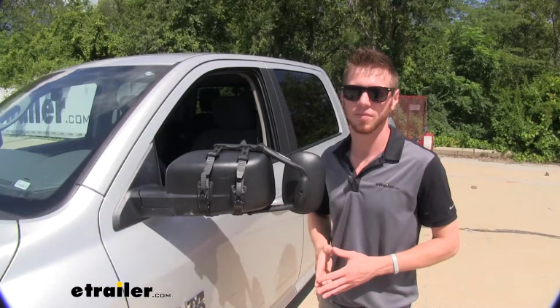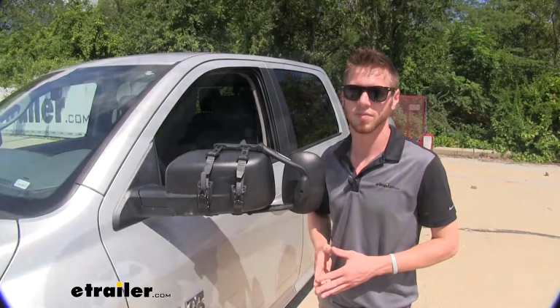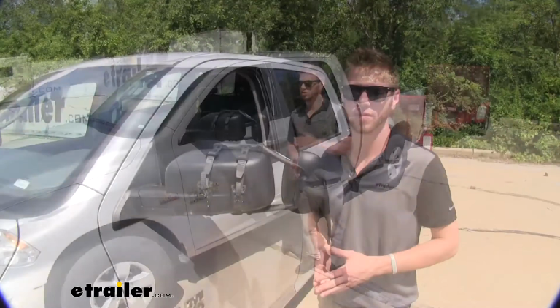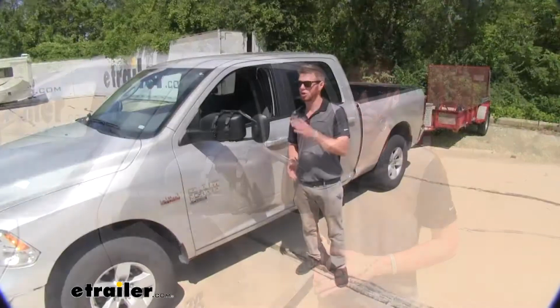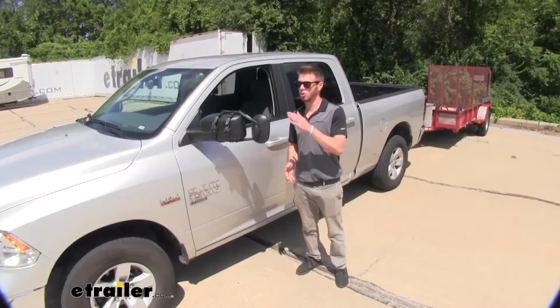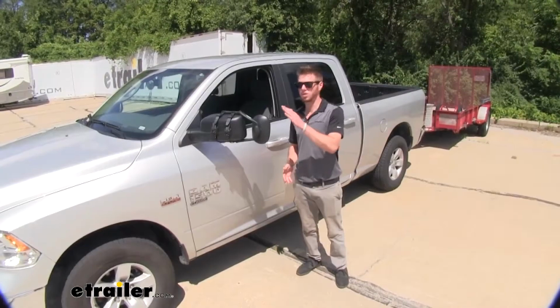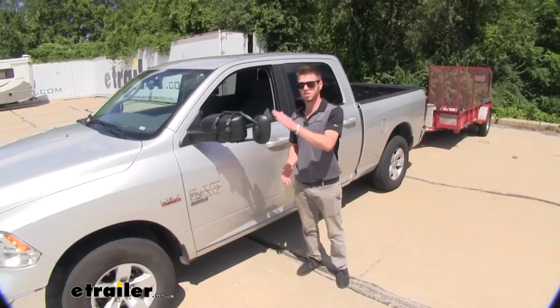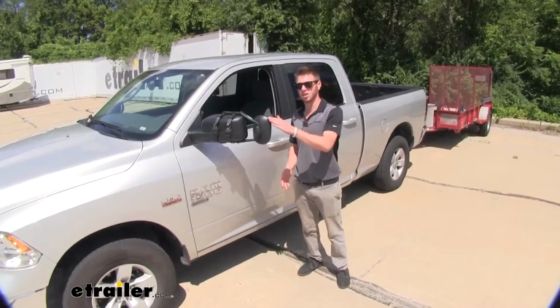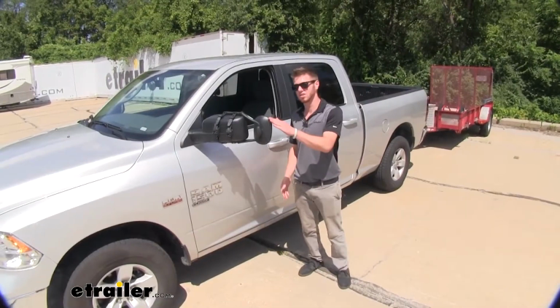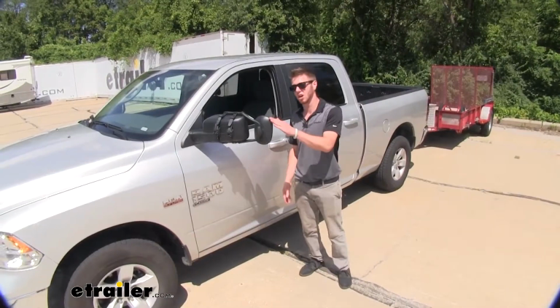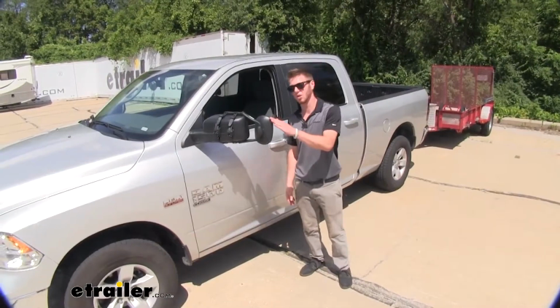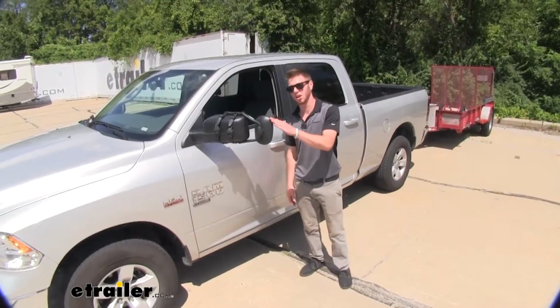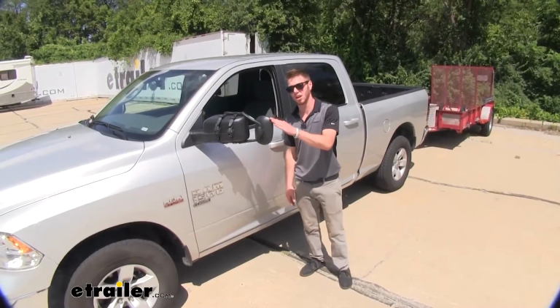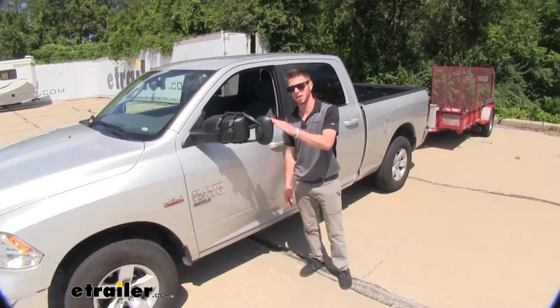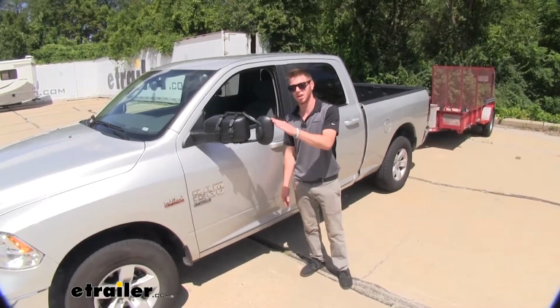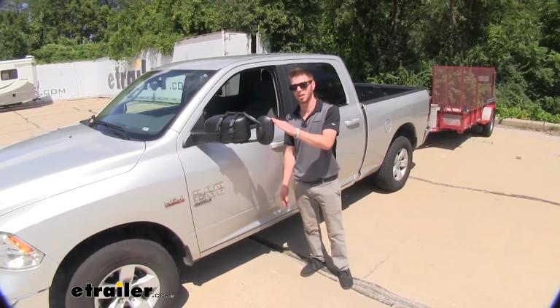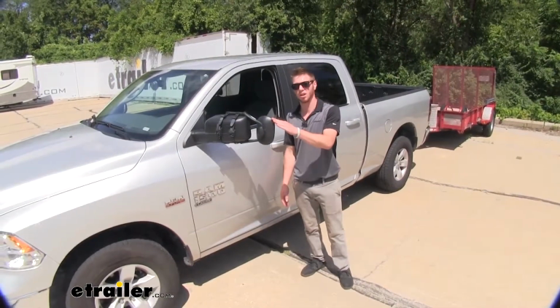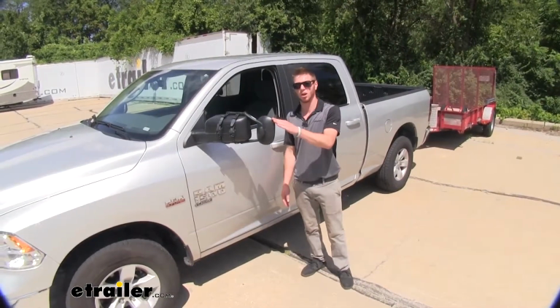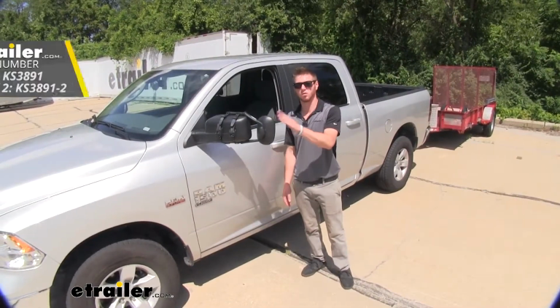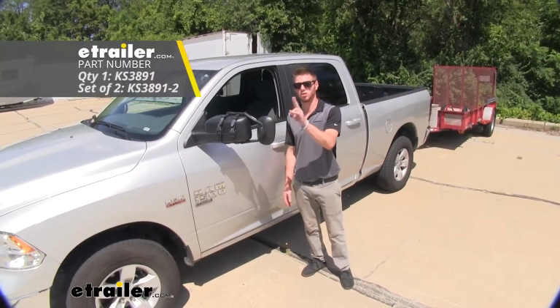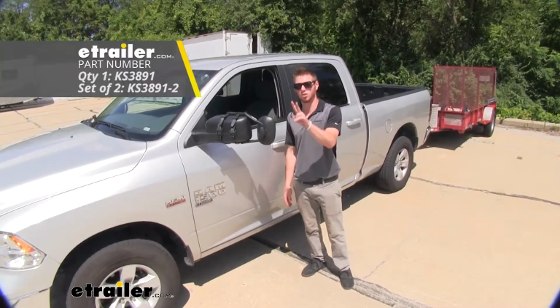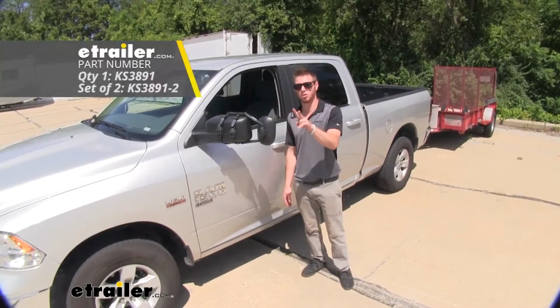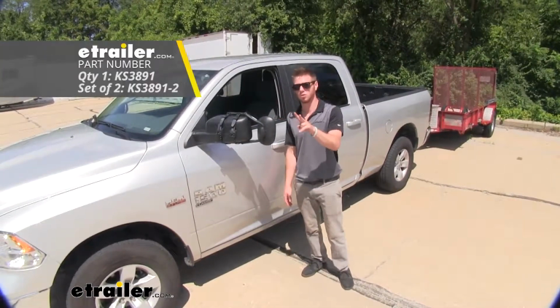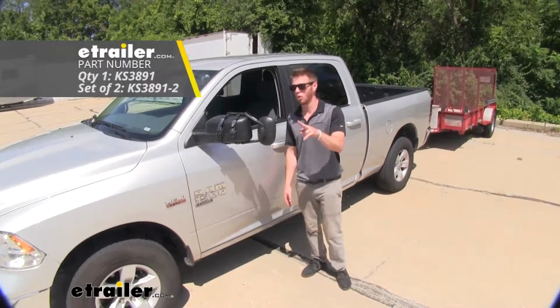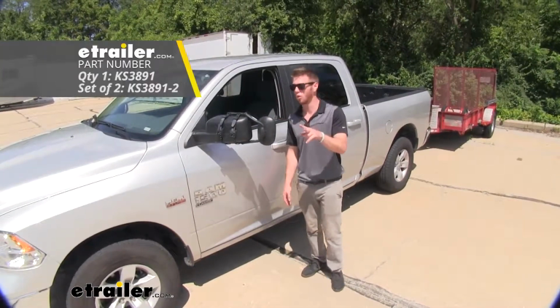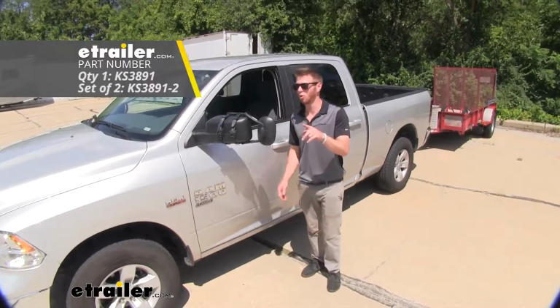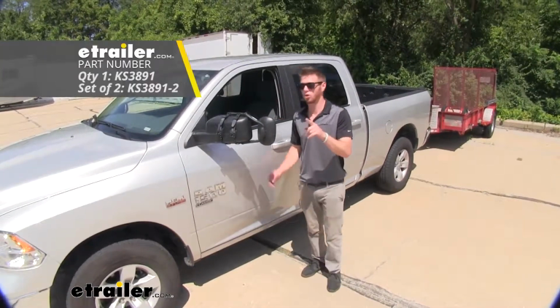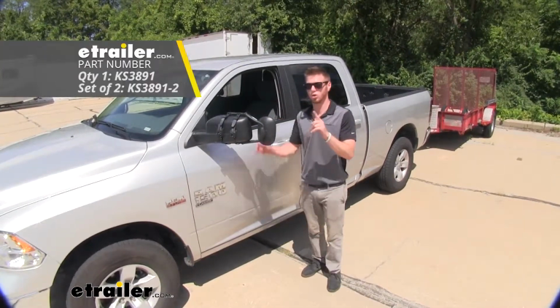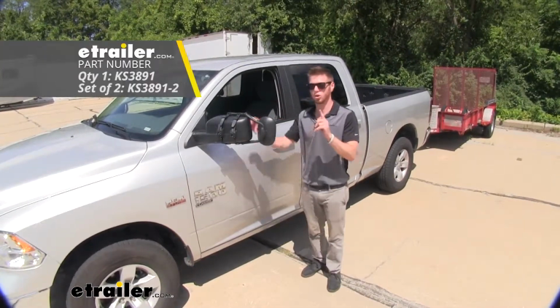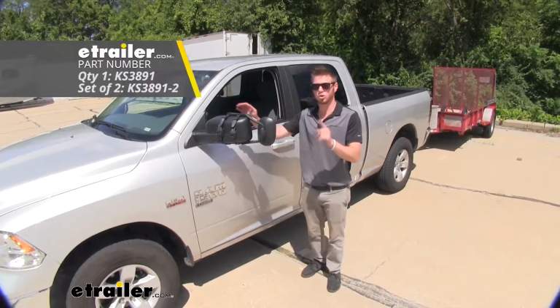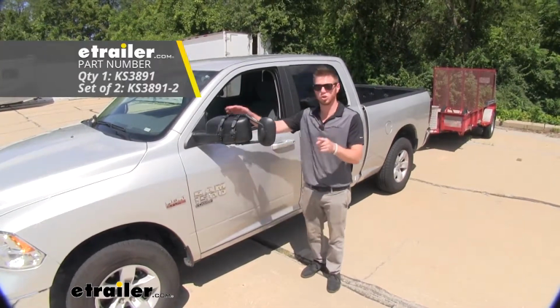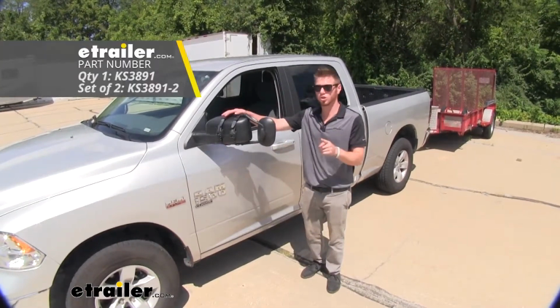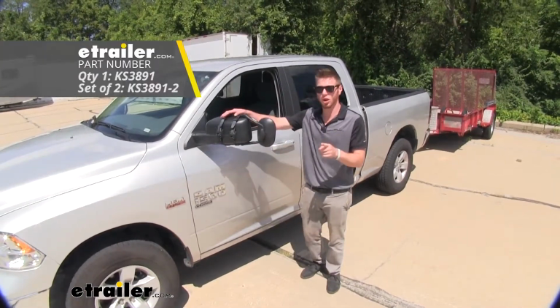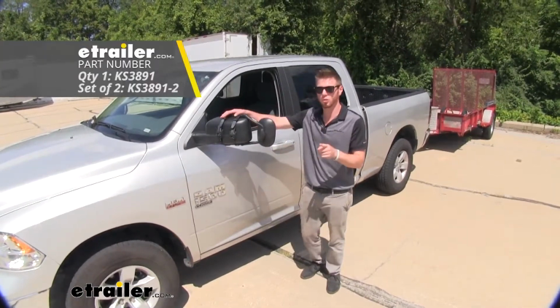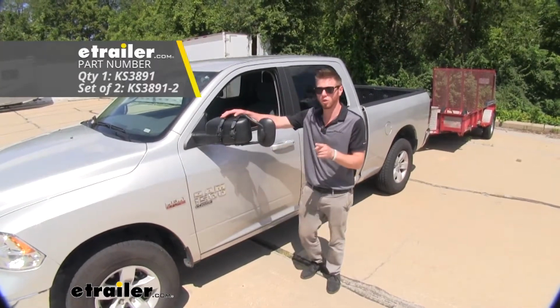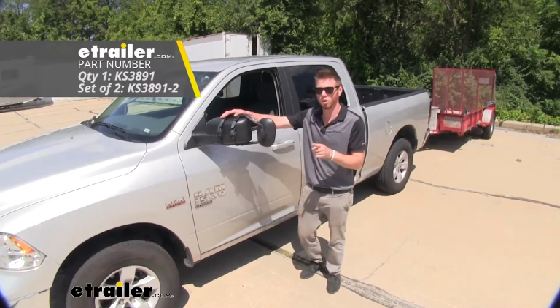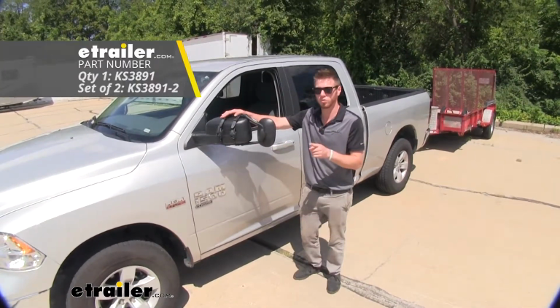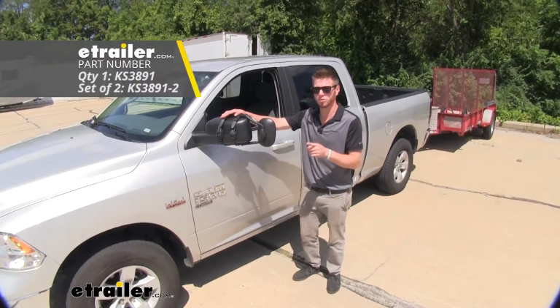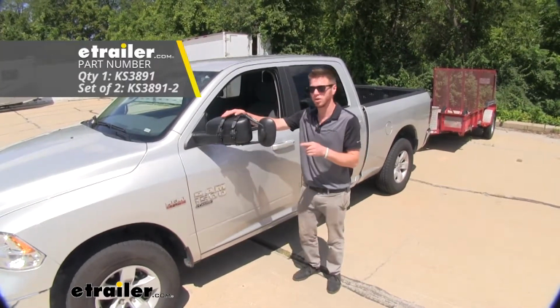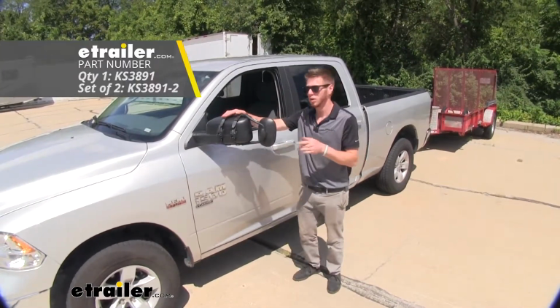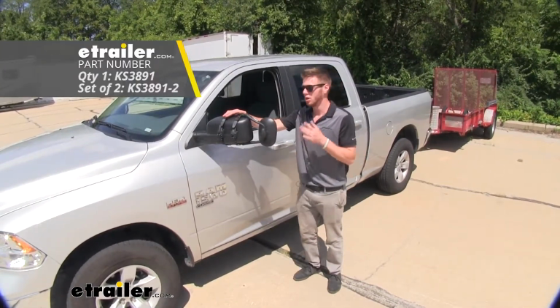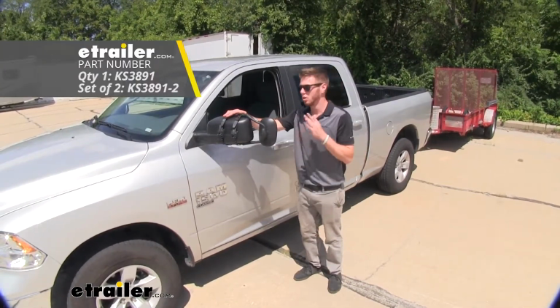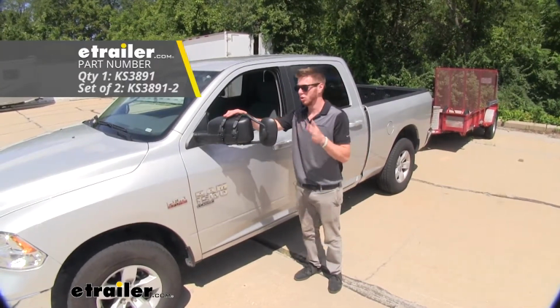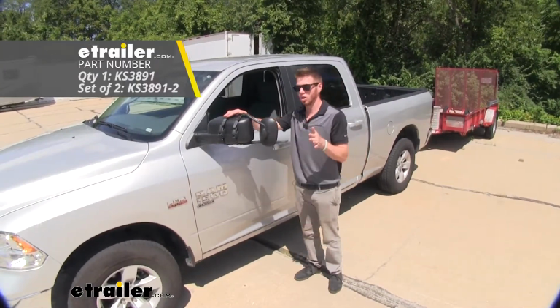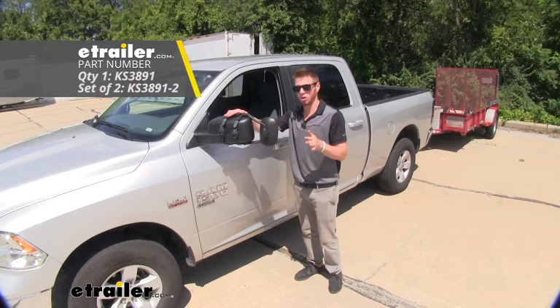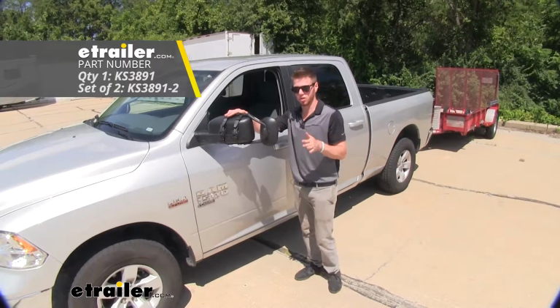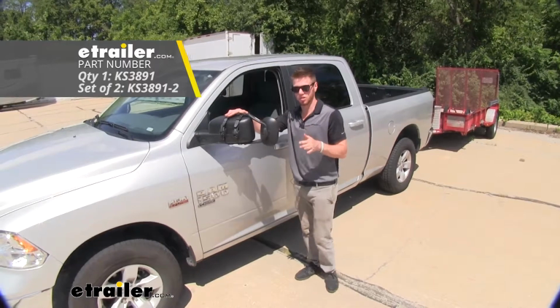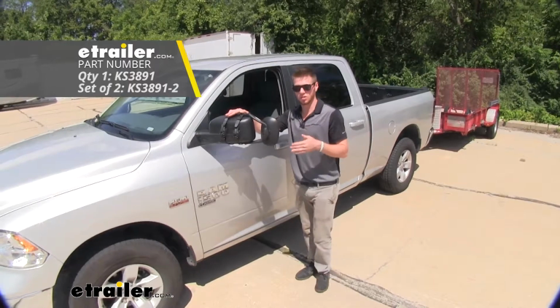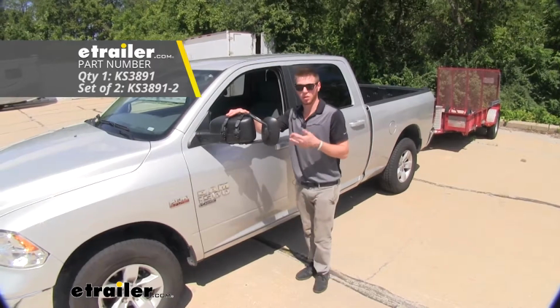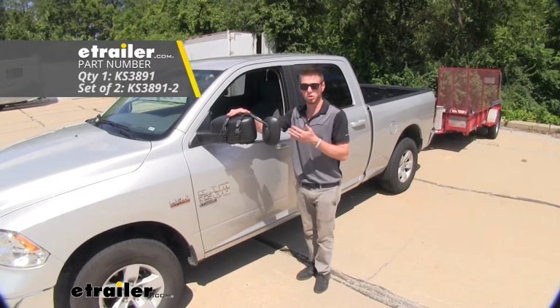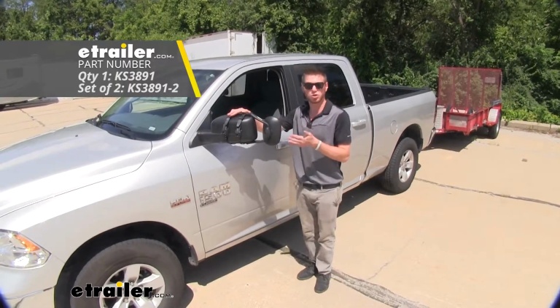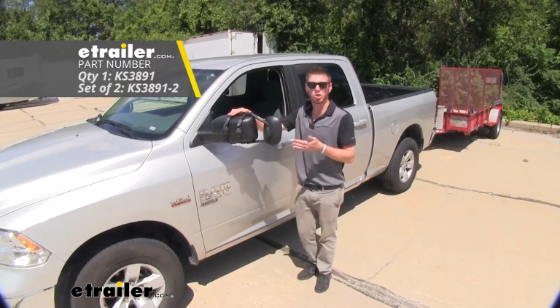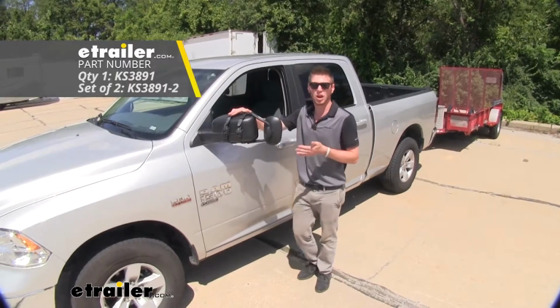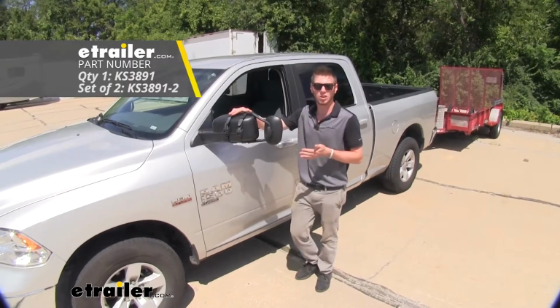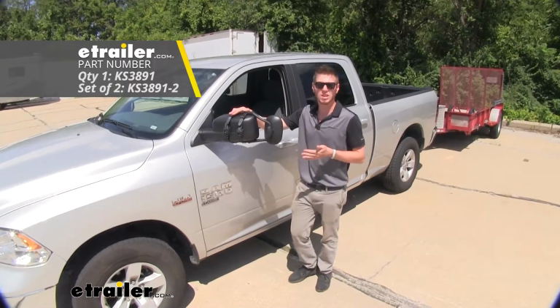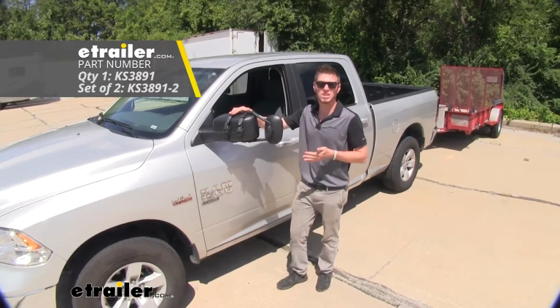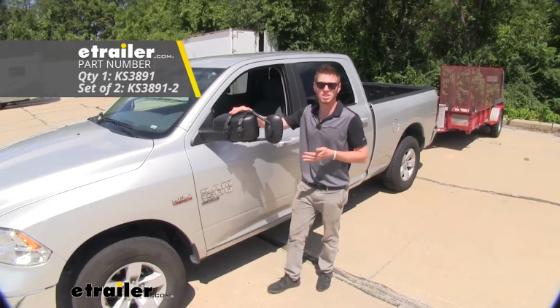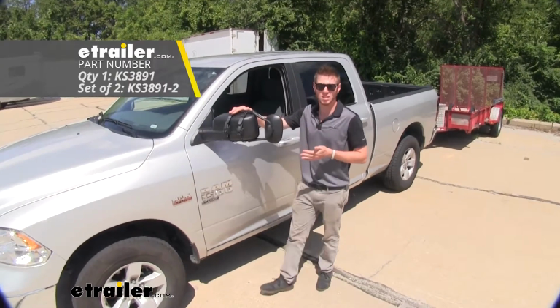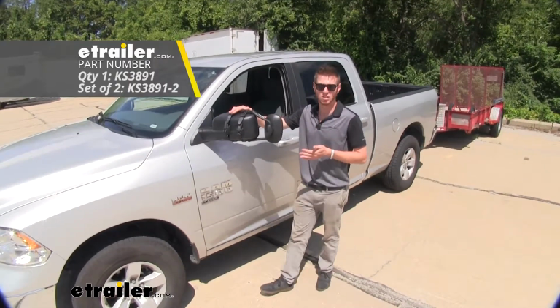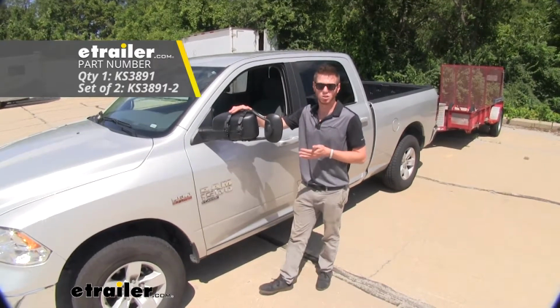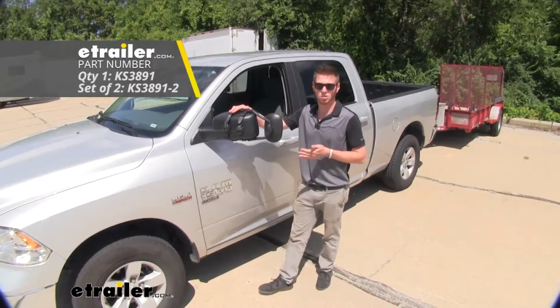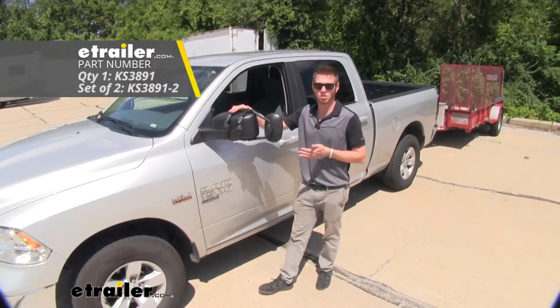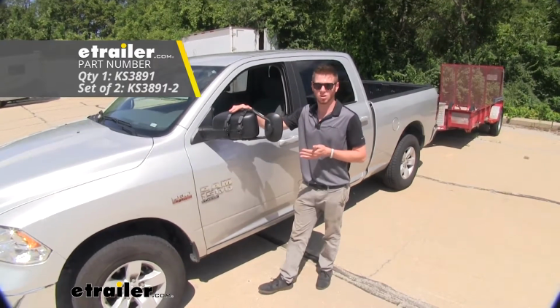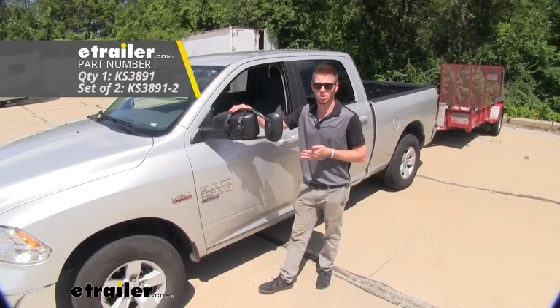This does come in a kit of two, or you can just grab one of them. I'm going to show you how easy it is to install.